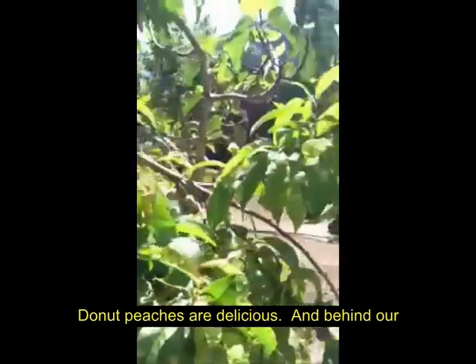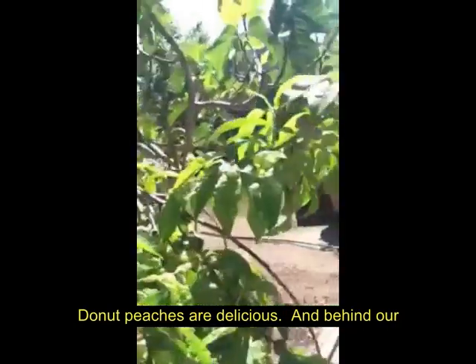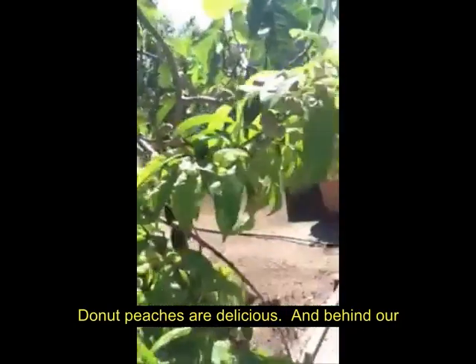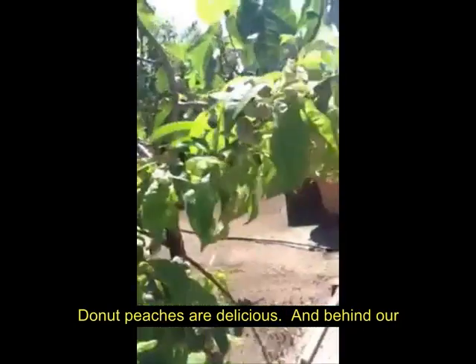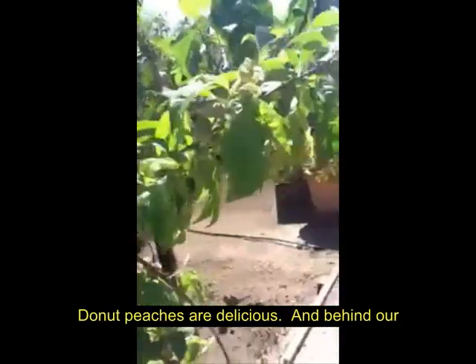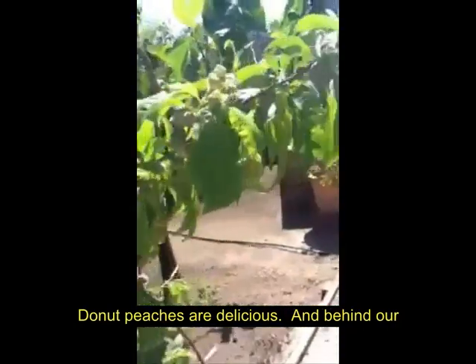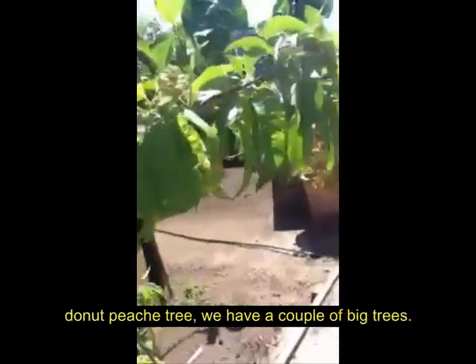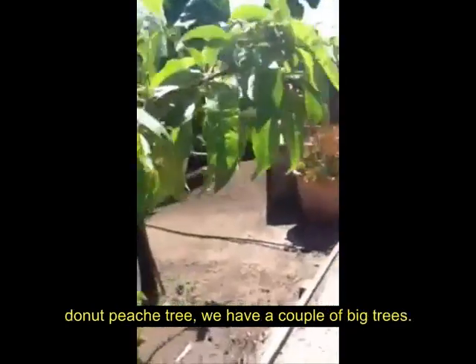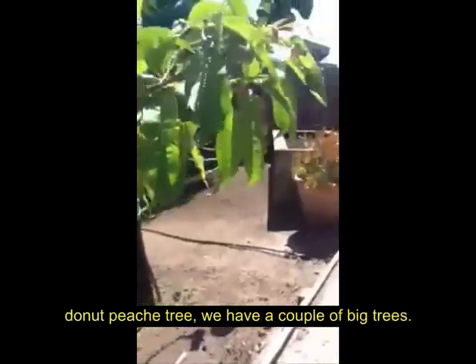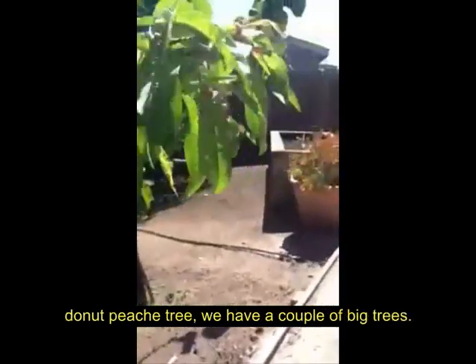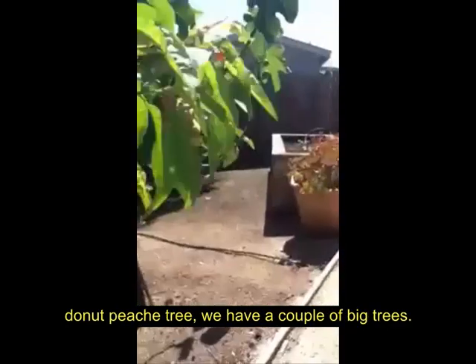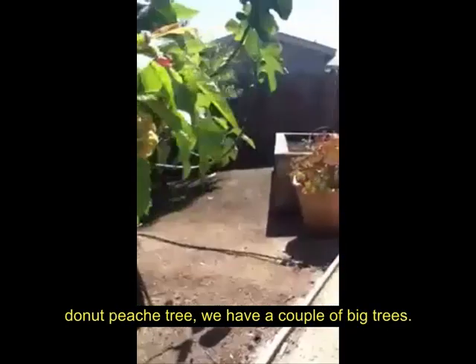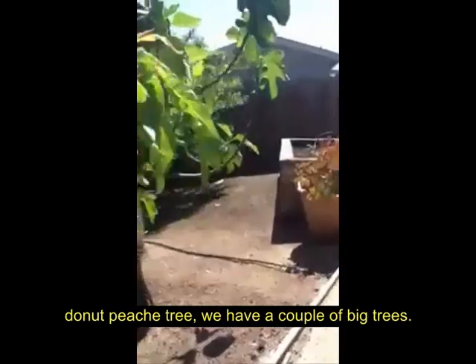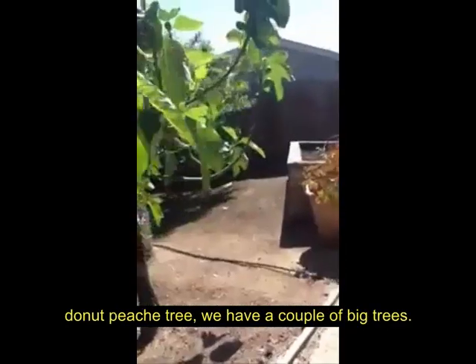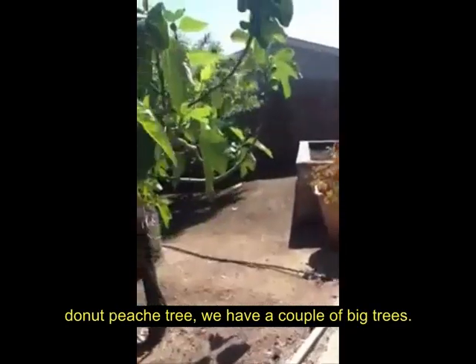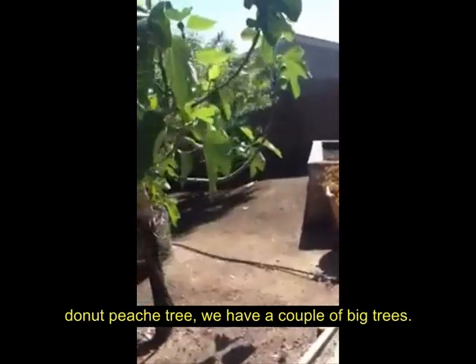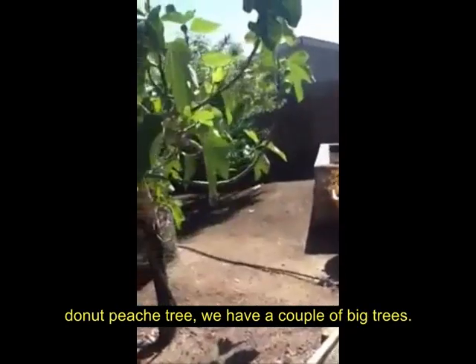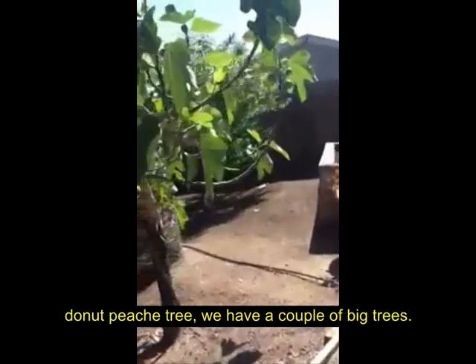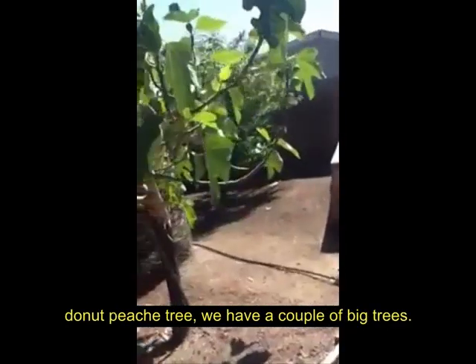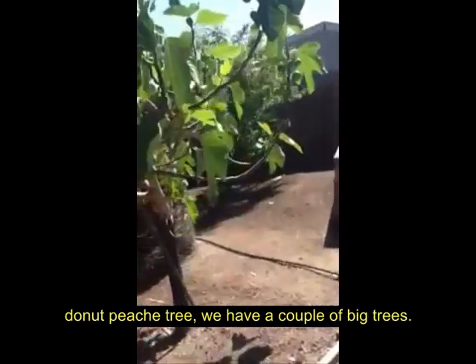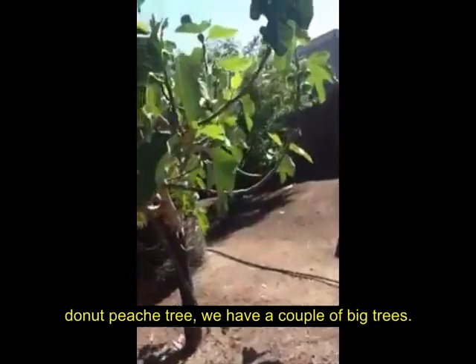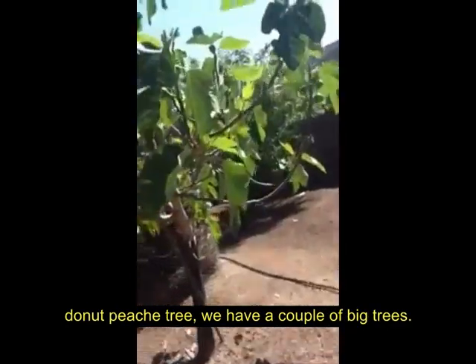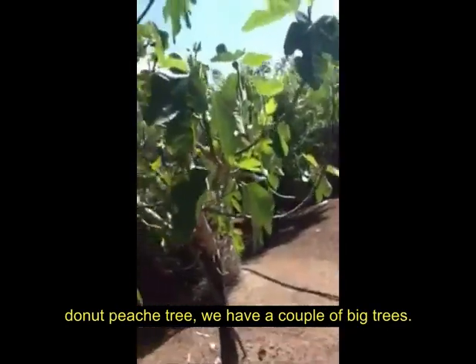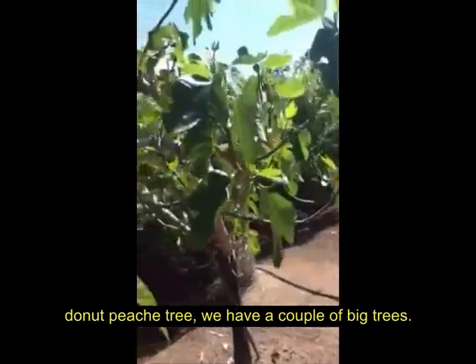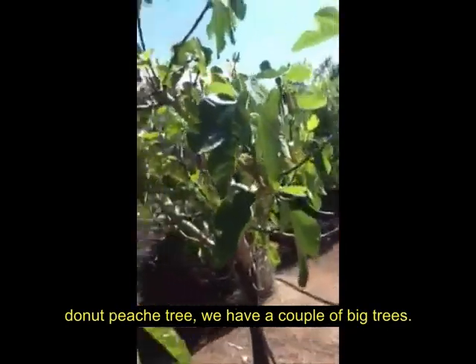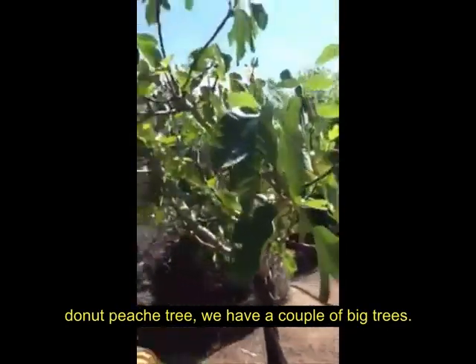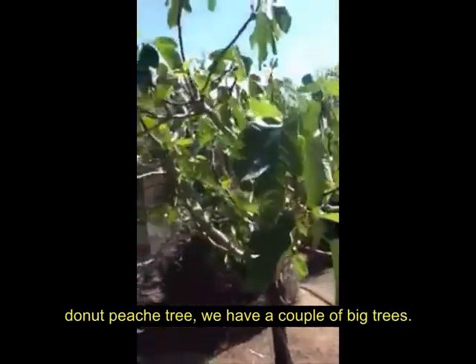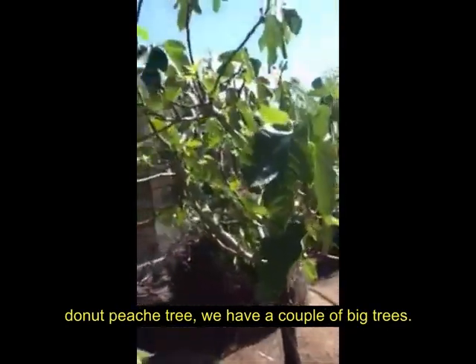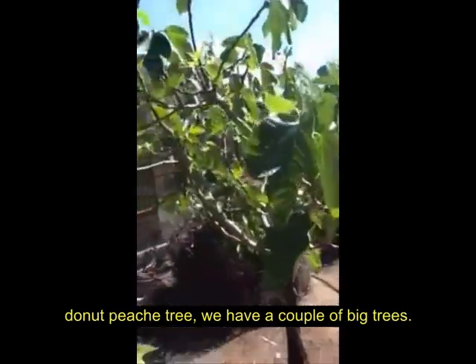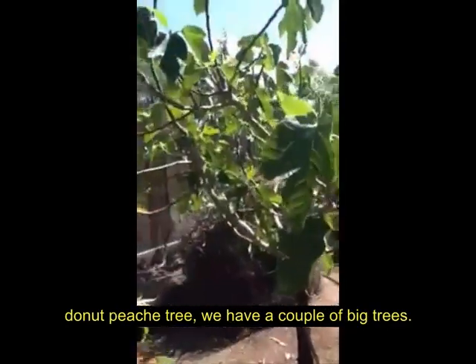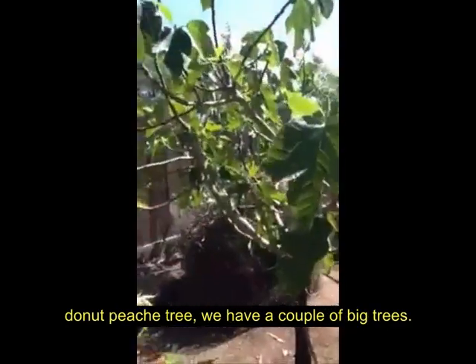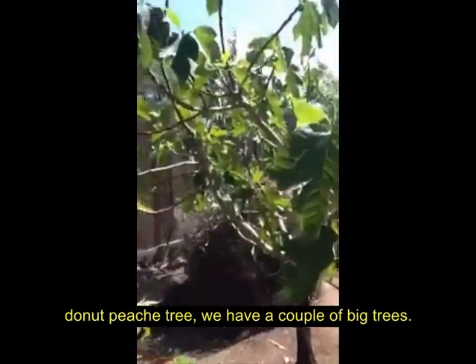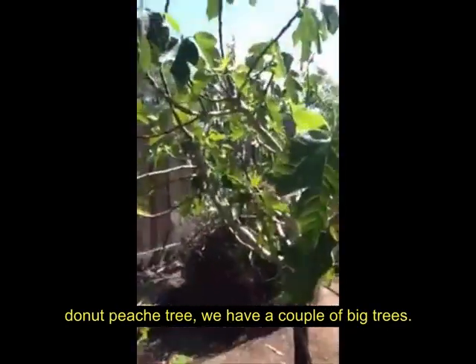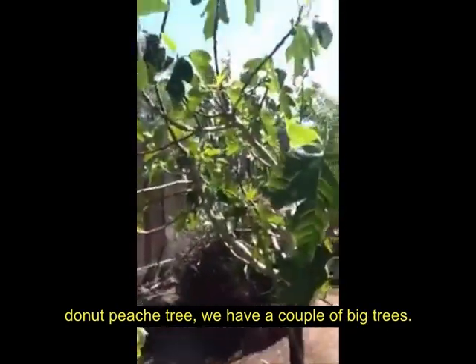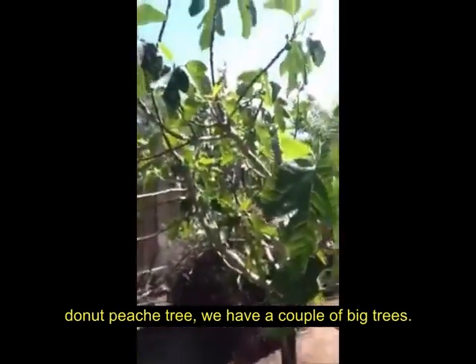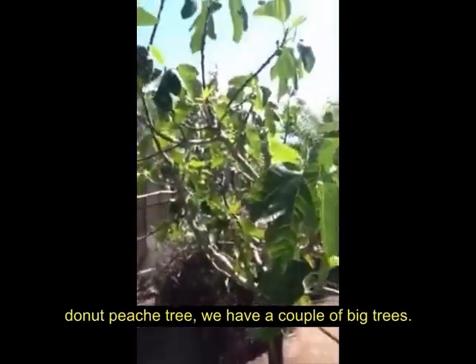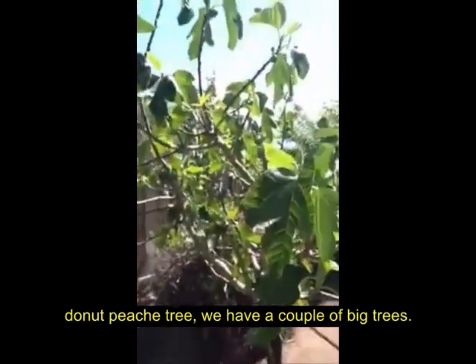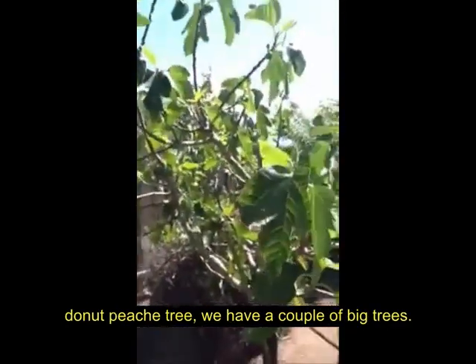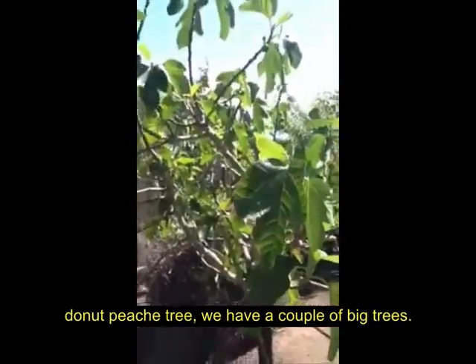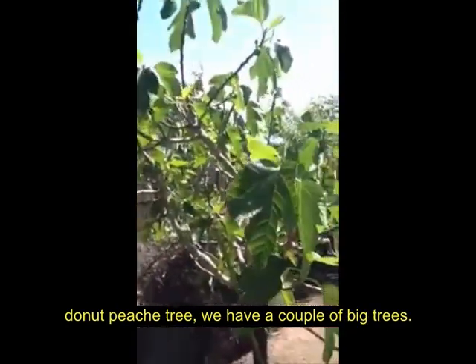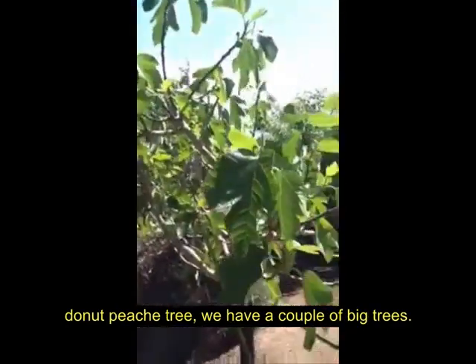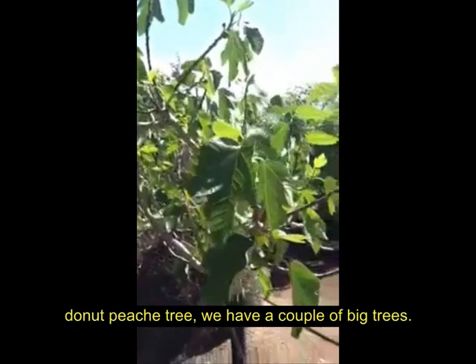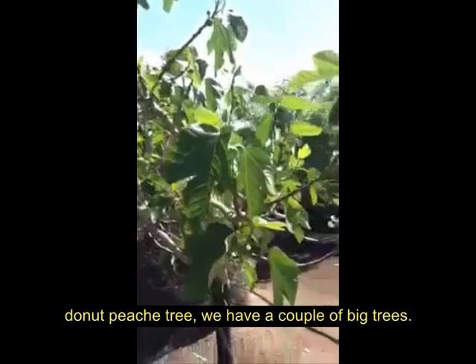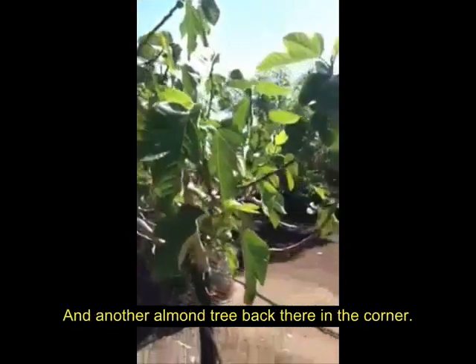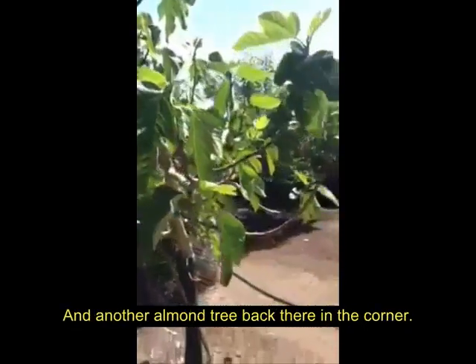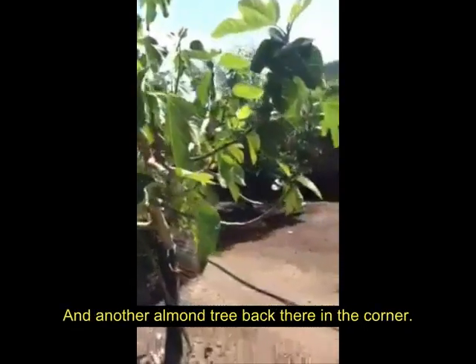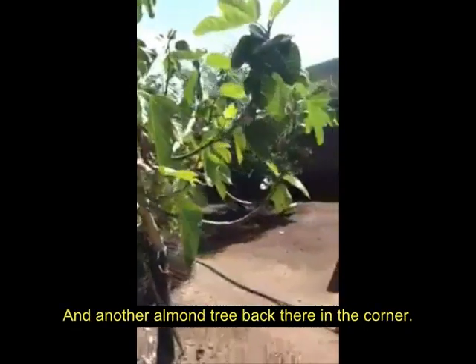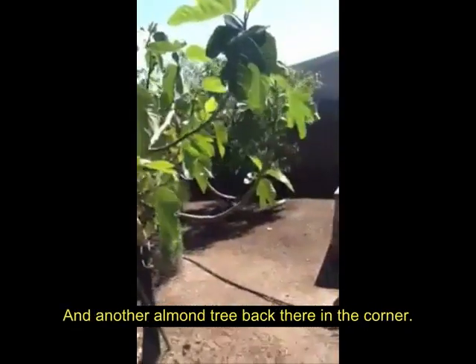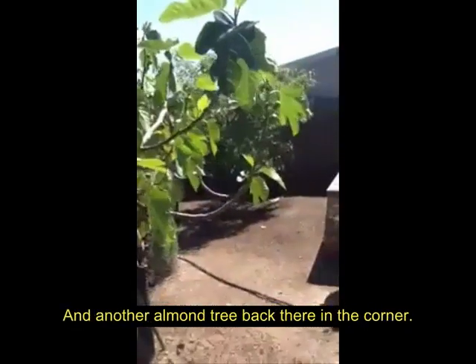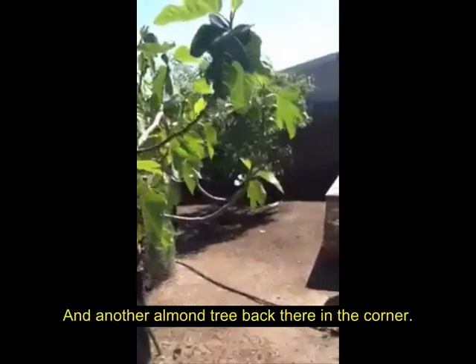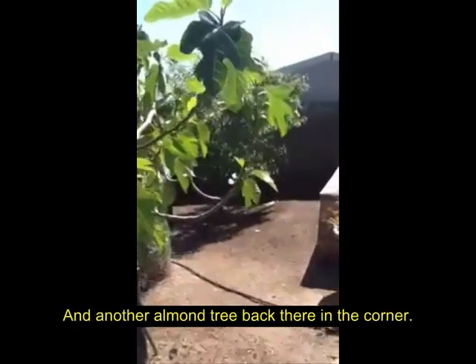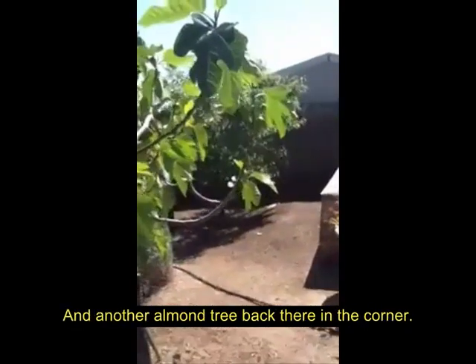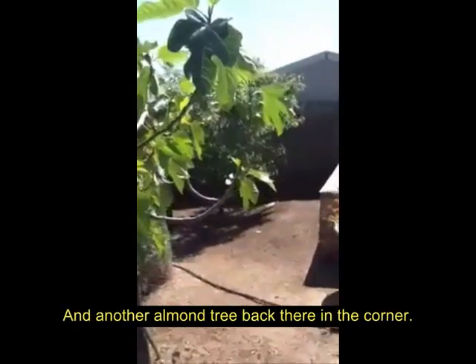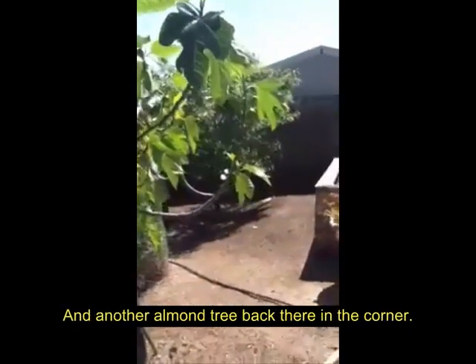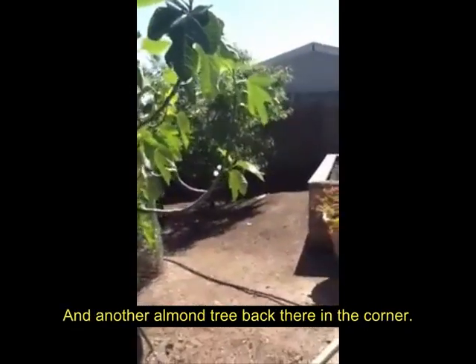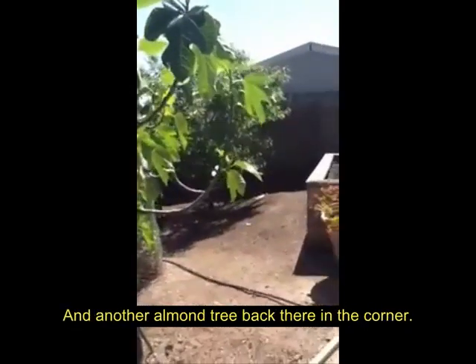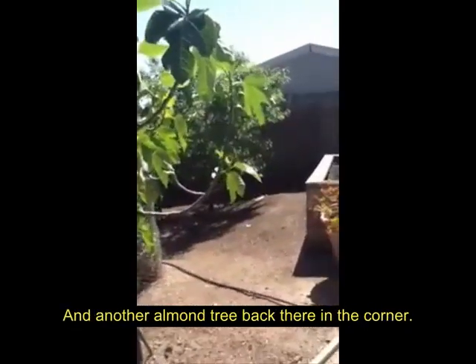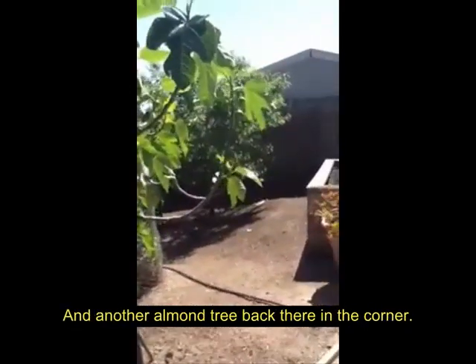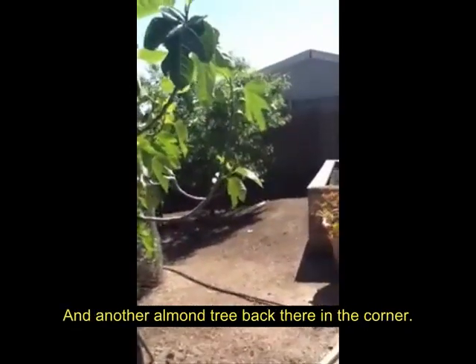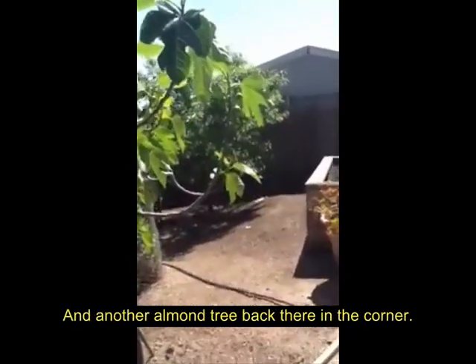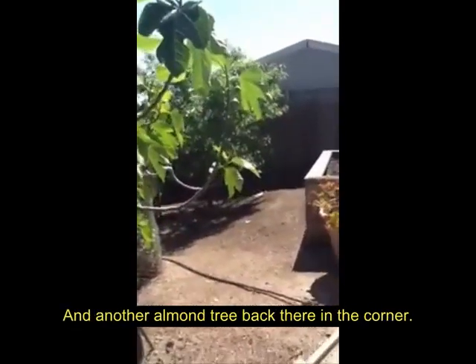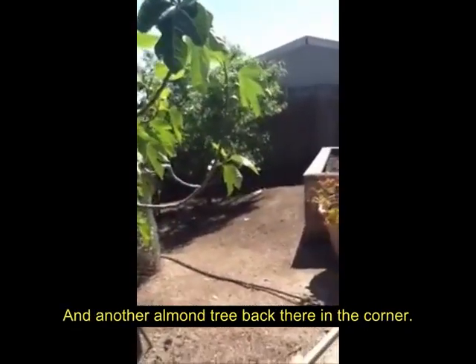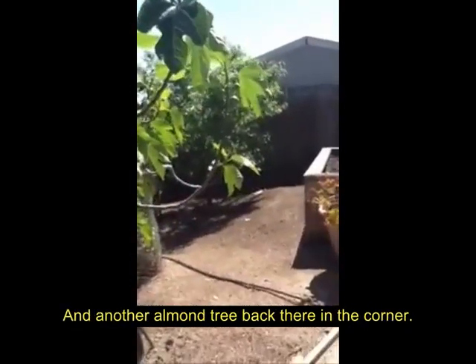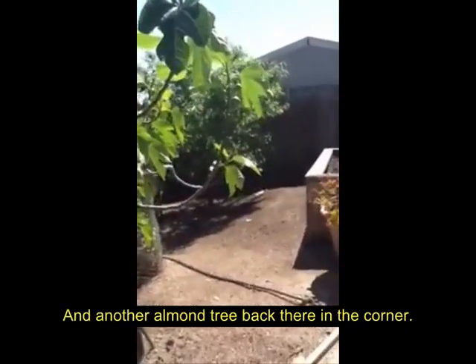And behind our donut peach tree, we have a couple of fig trees and another almond tree back there in the corner.